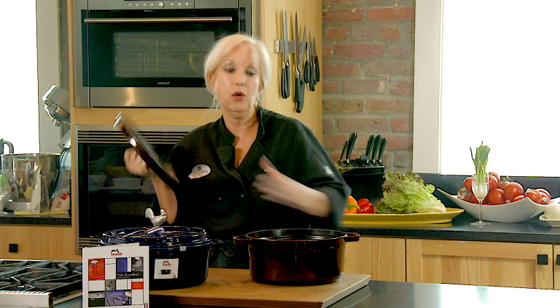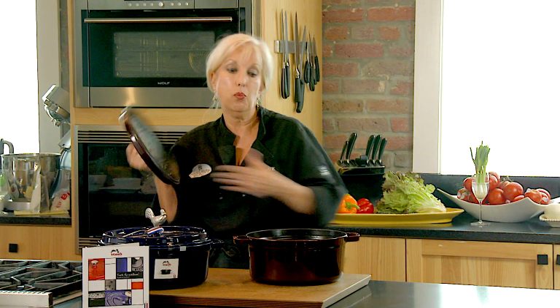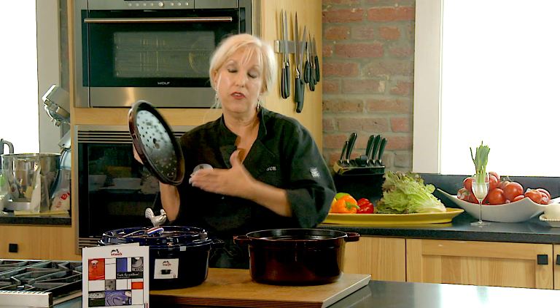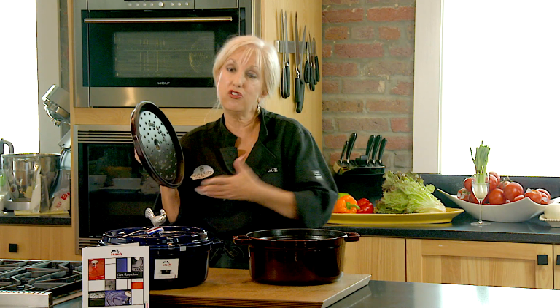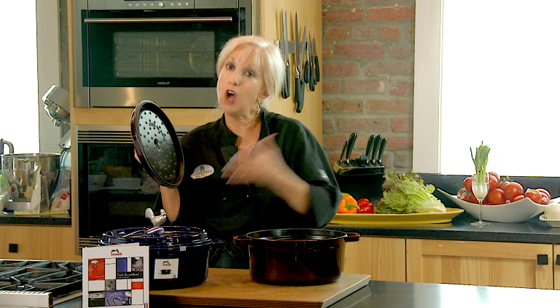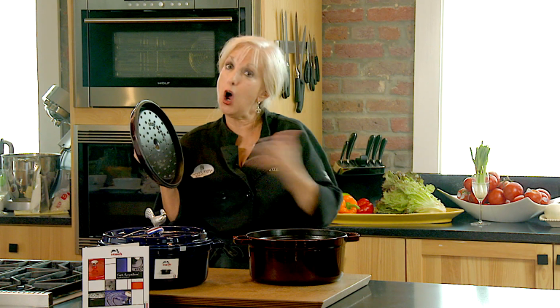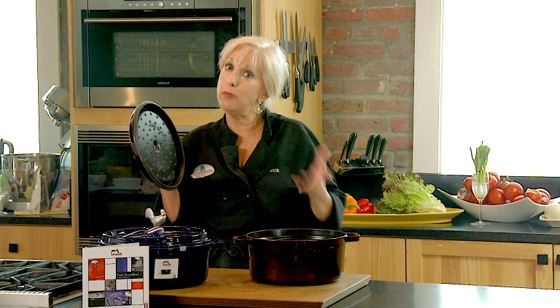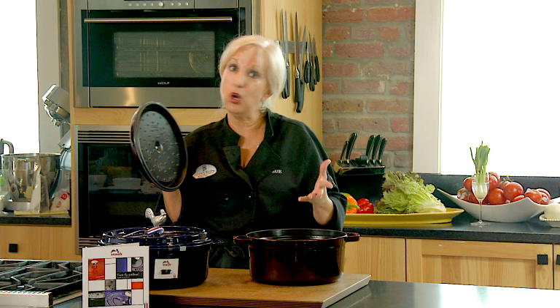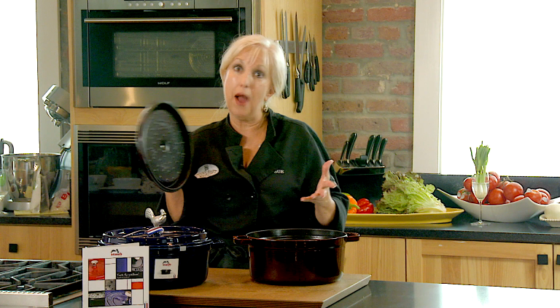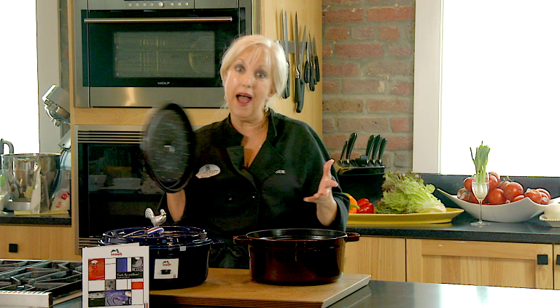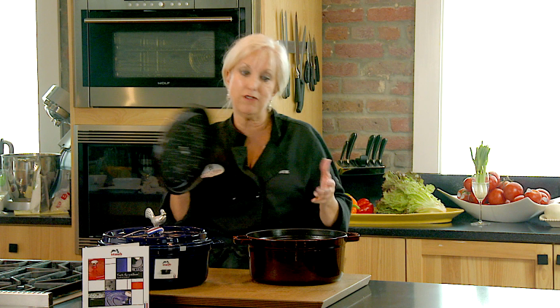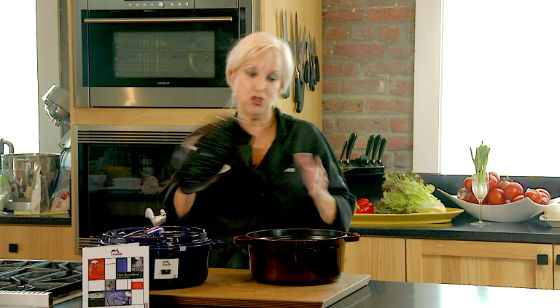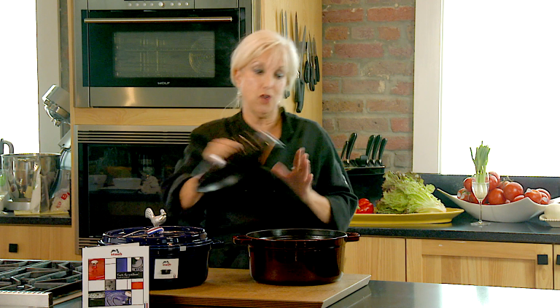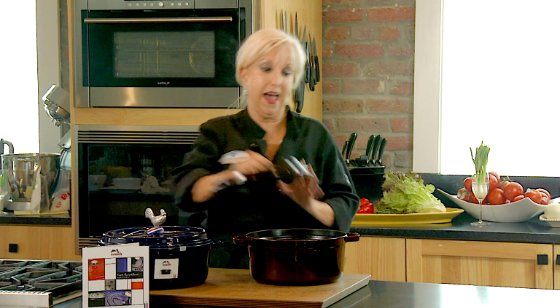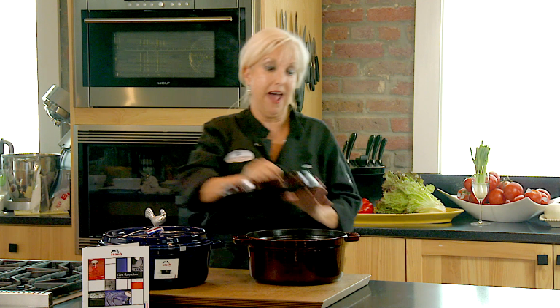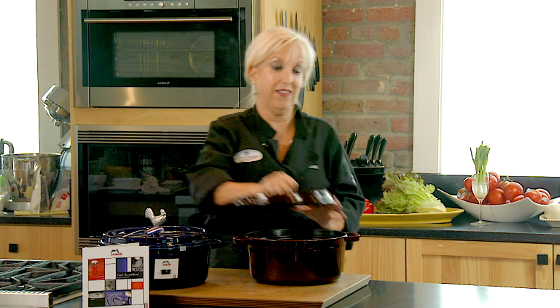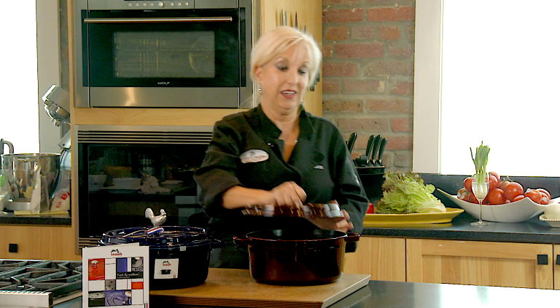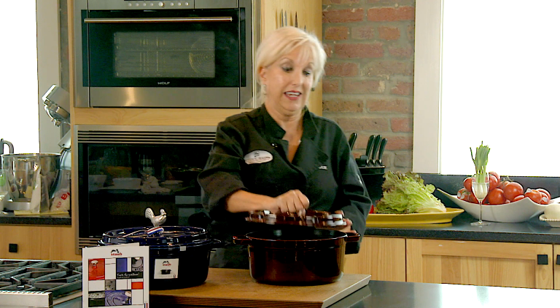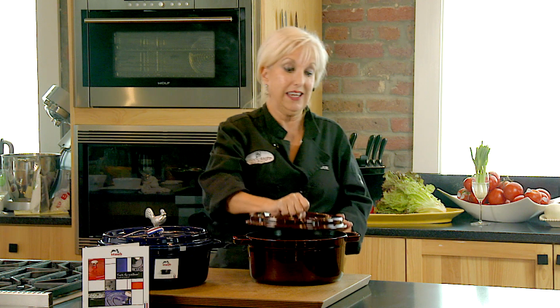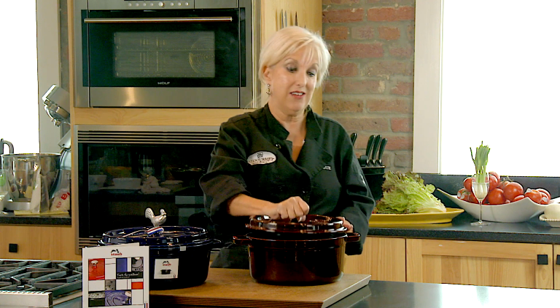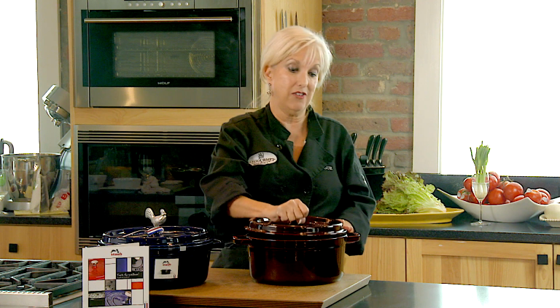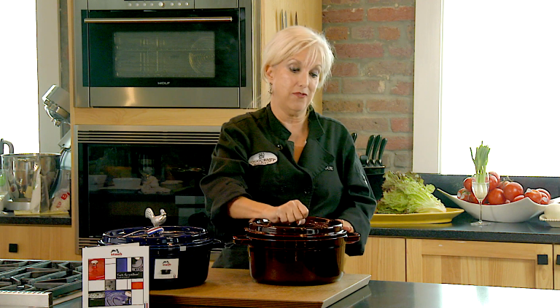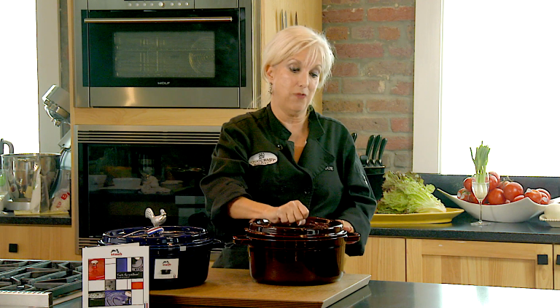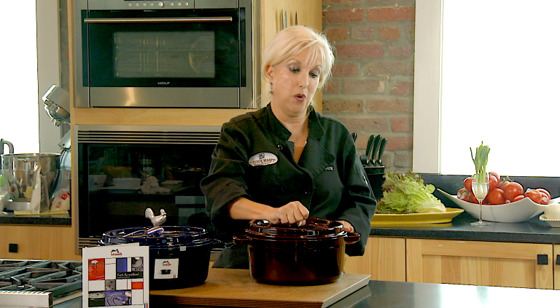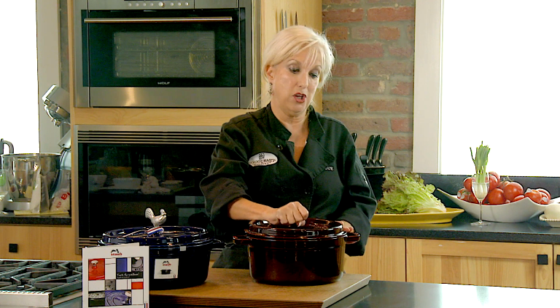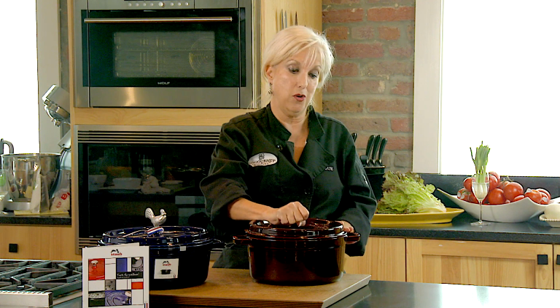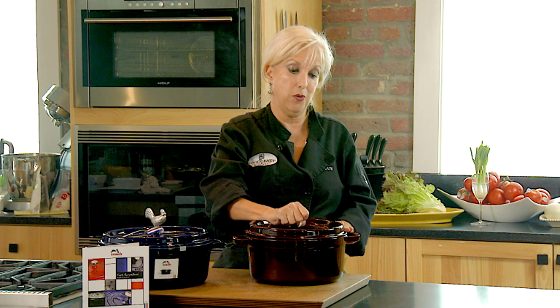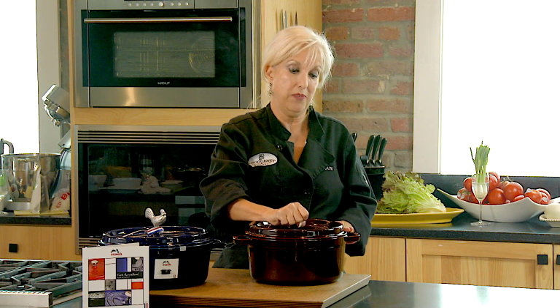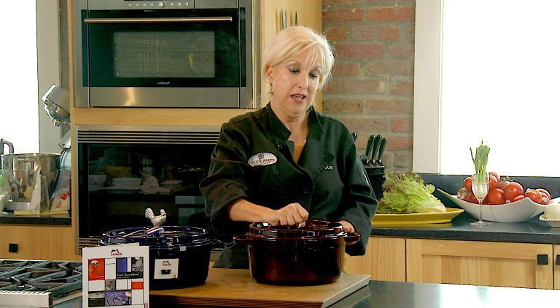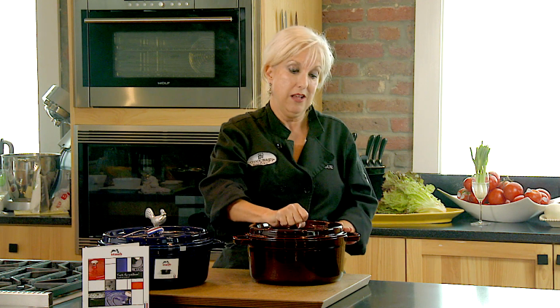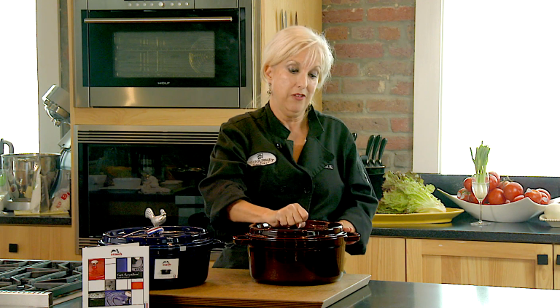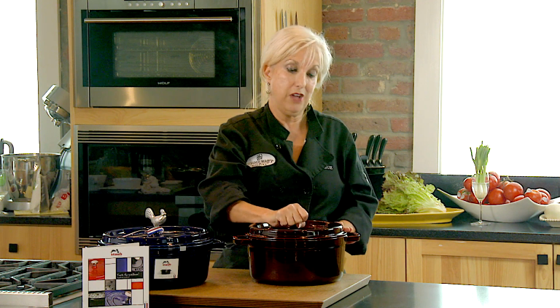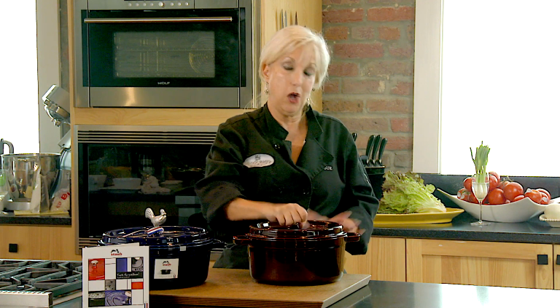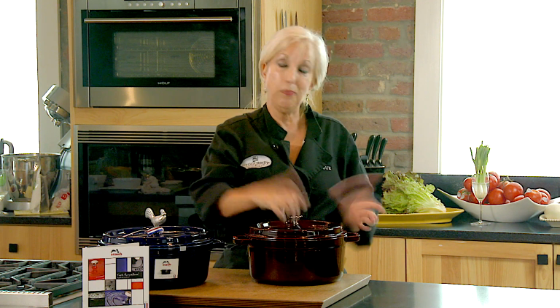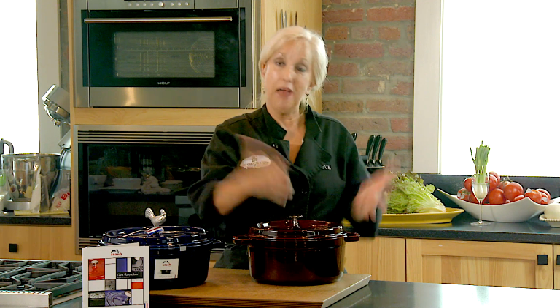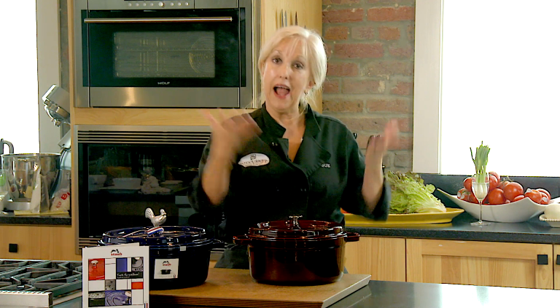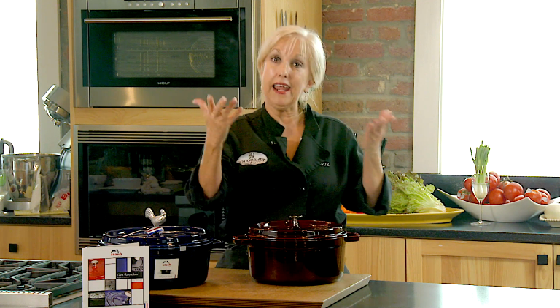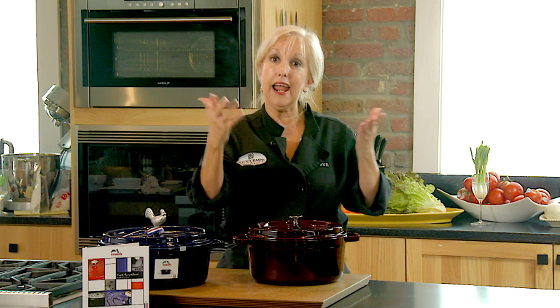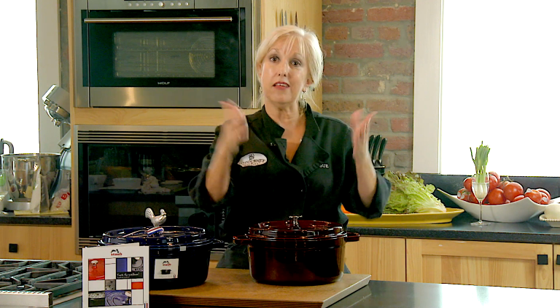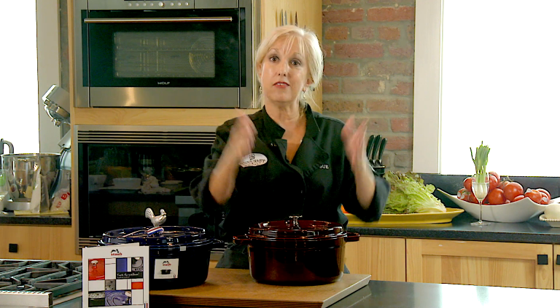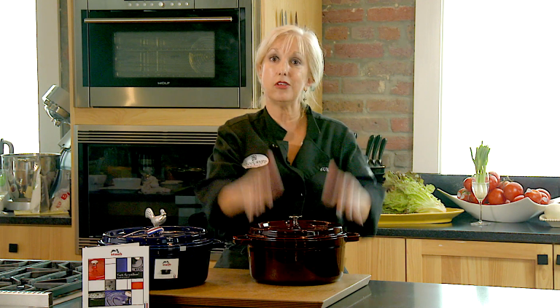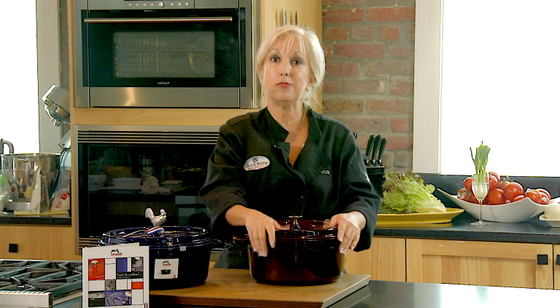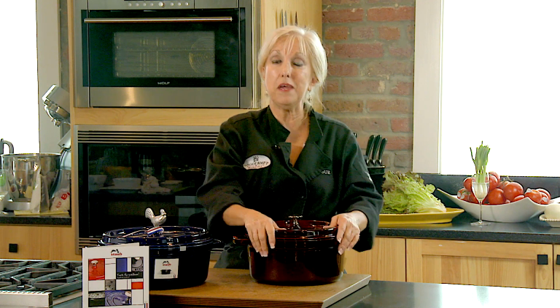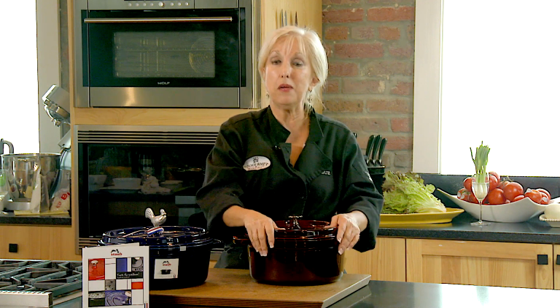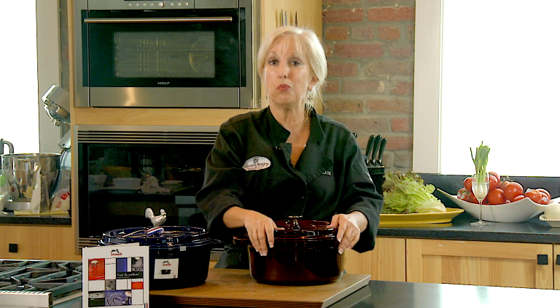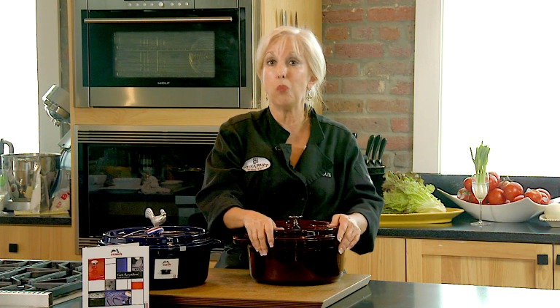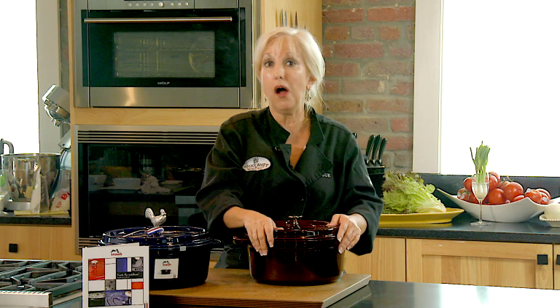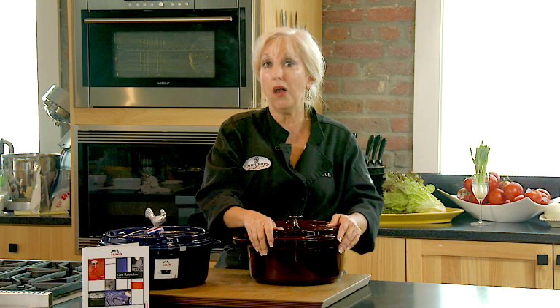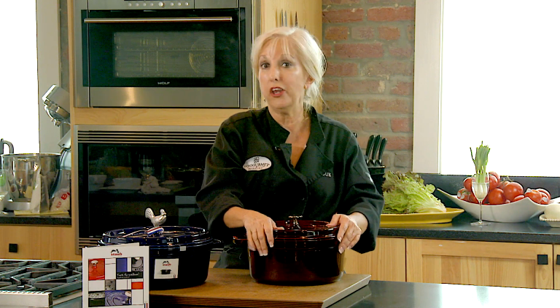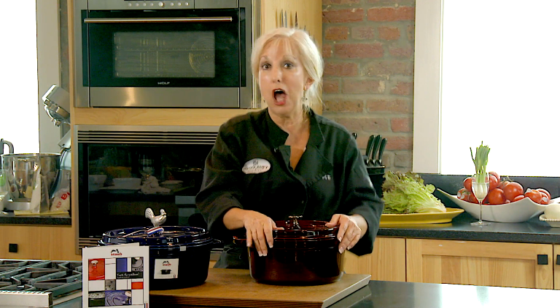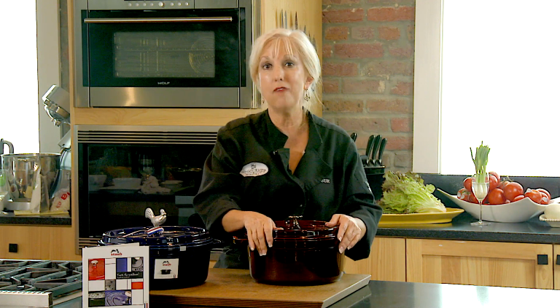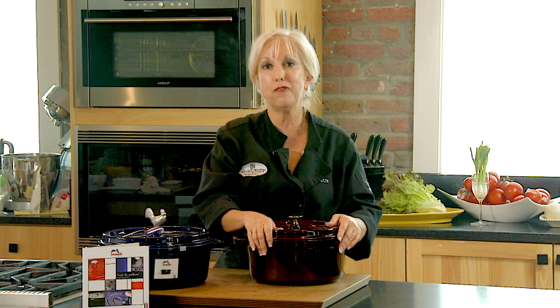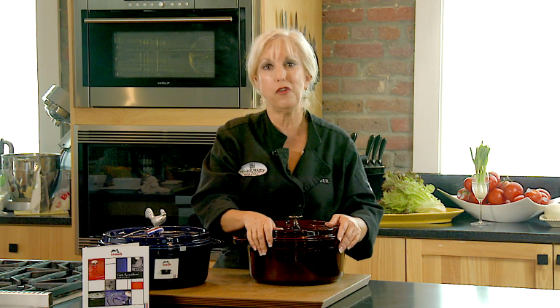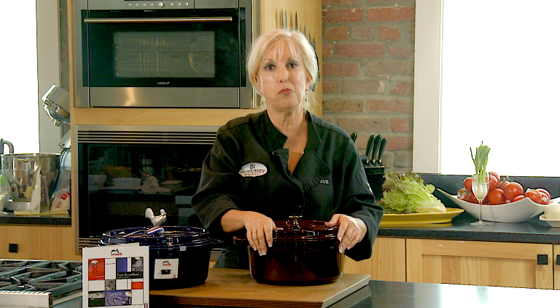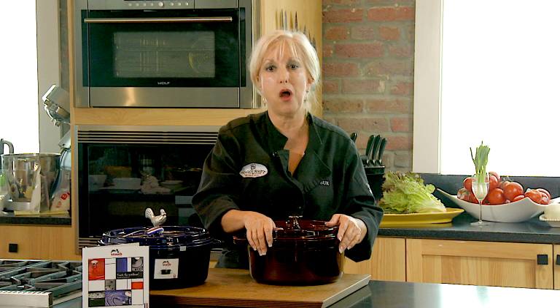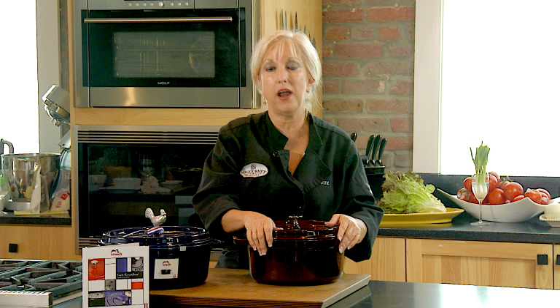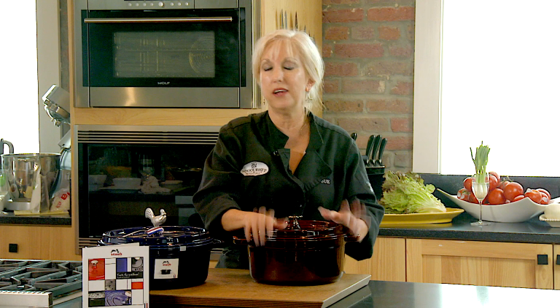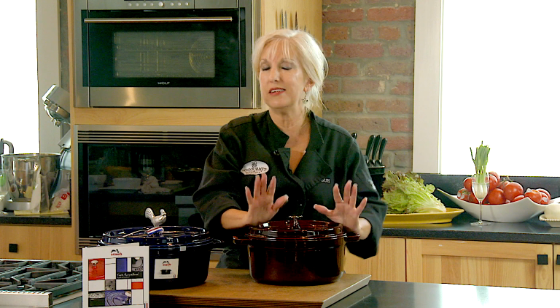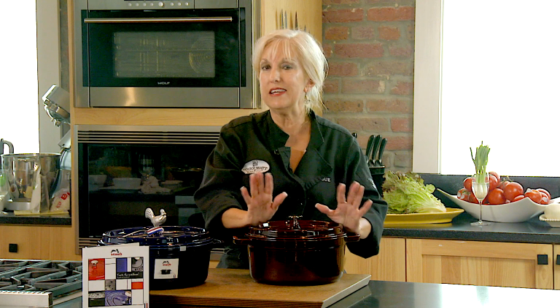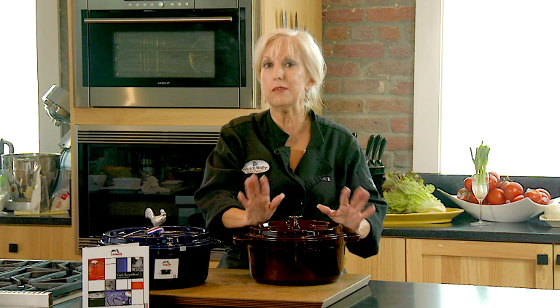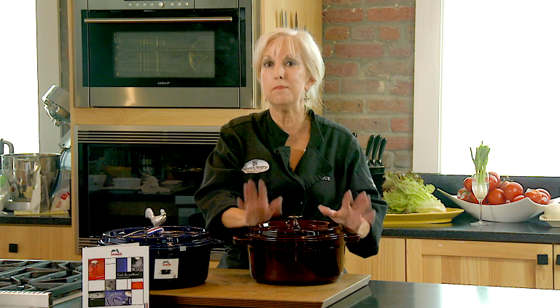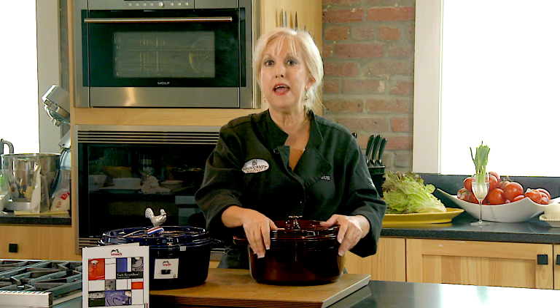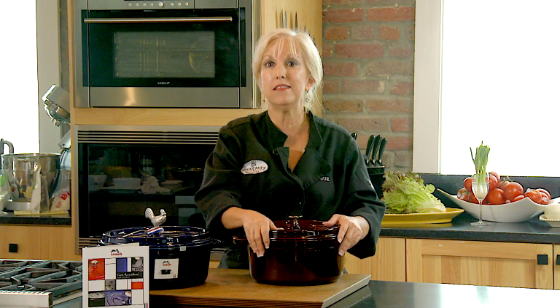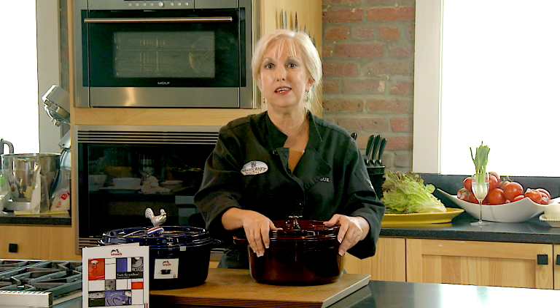With the Staub, you don't have to do that — the lid does it for you. I can't speak well enough for this product. It's amazing.